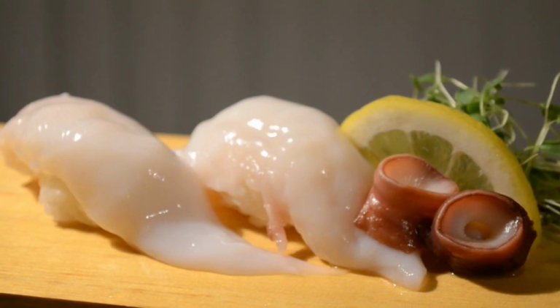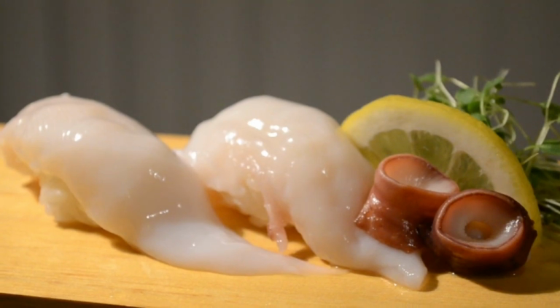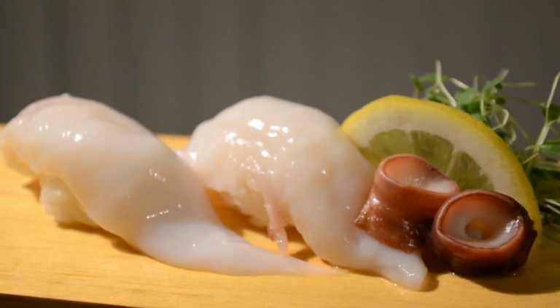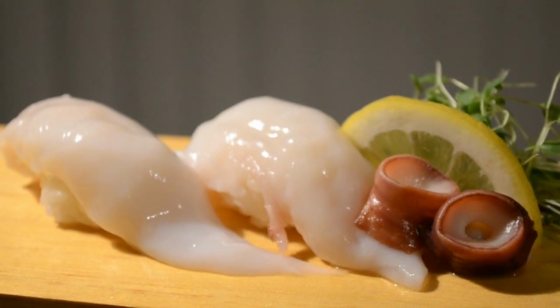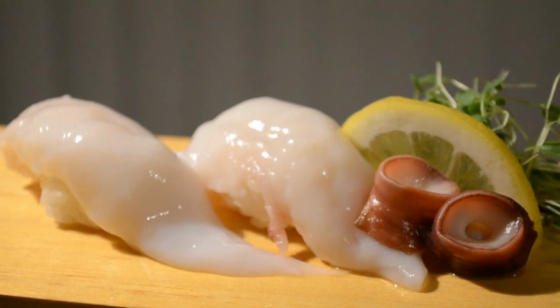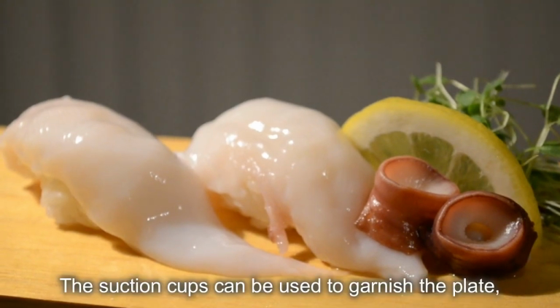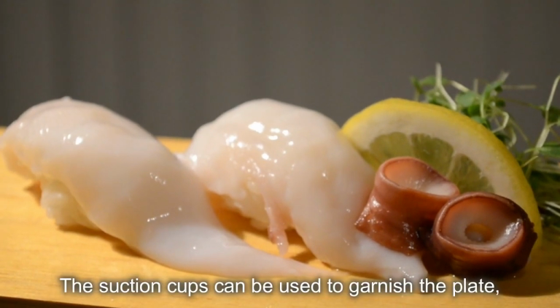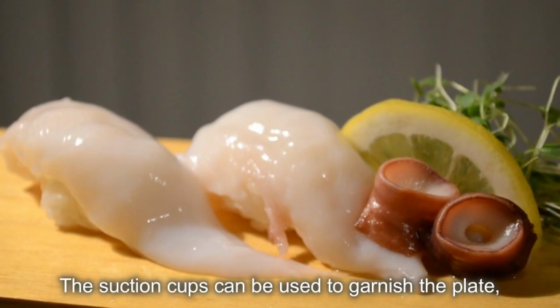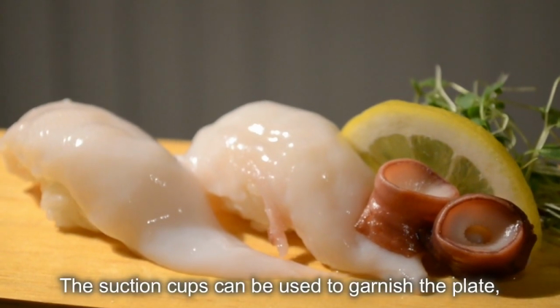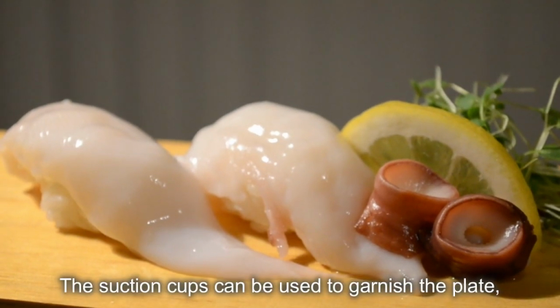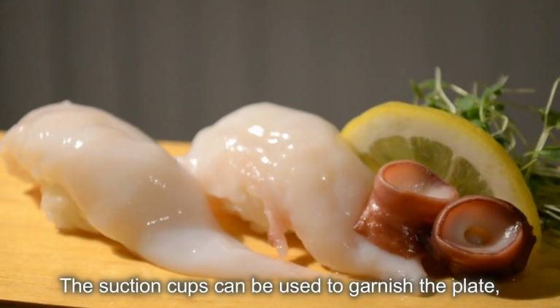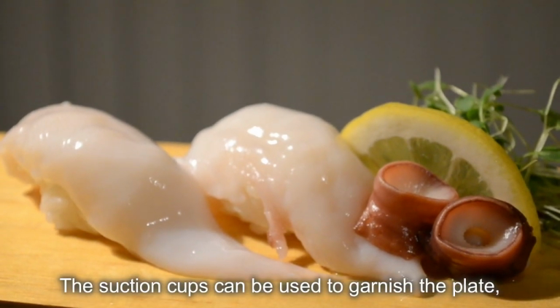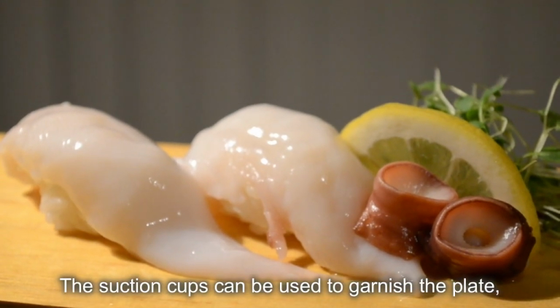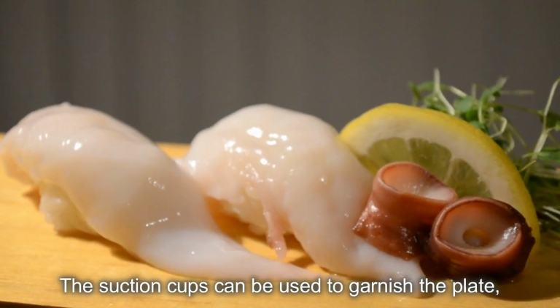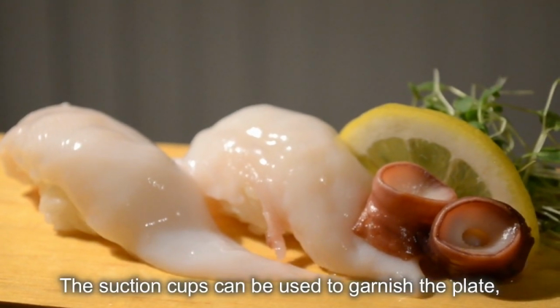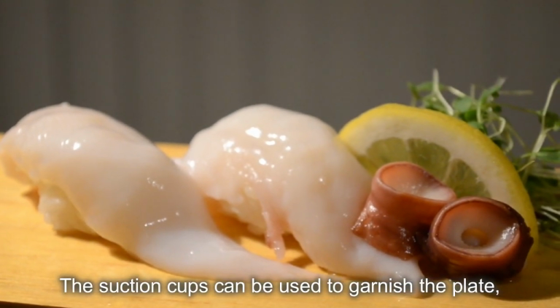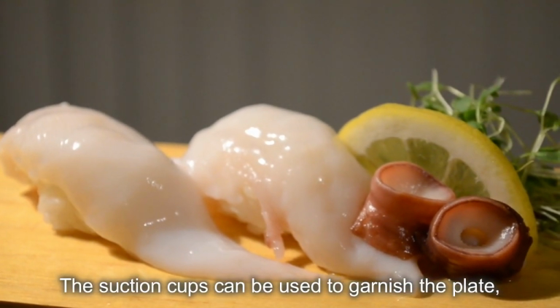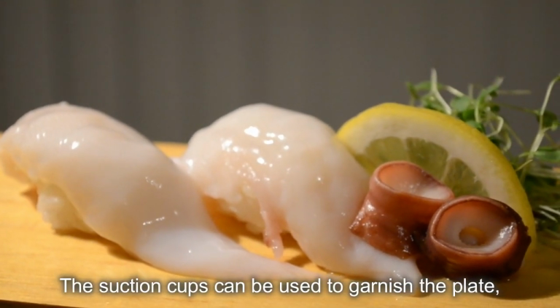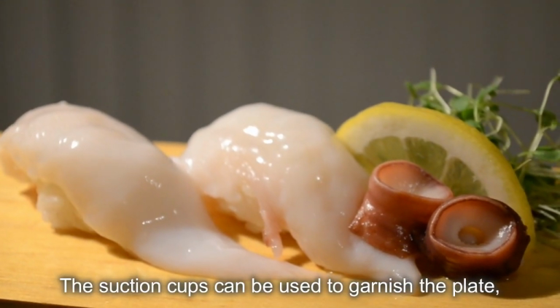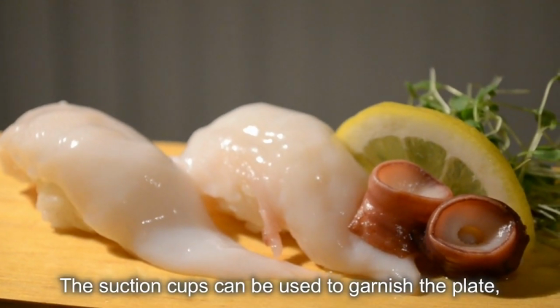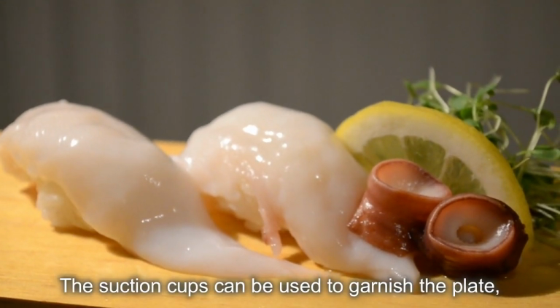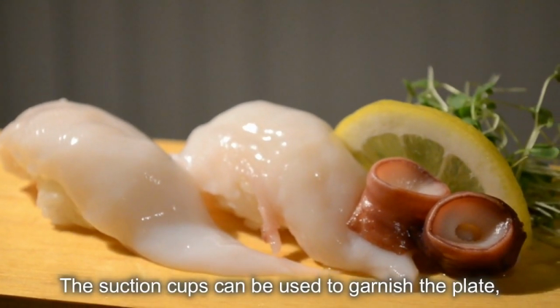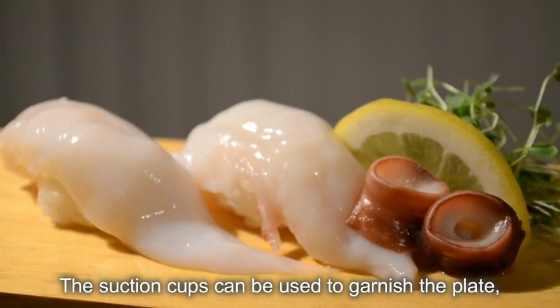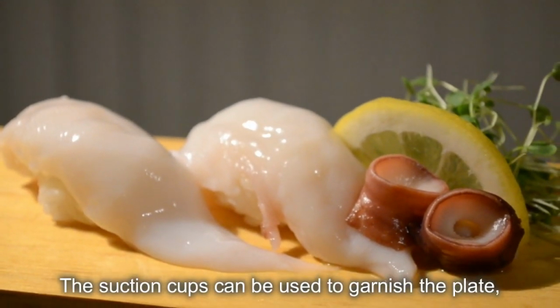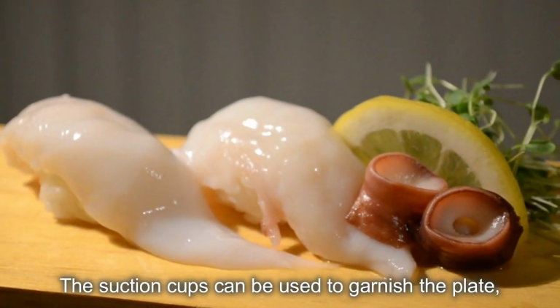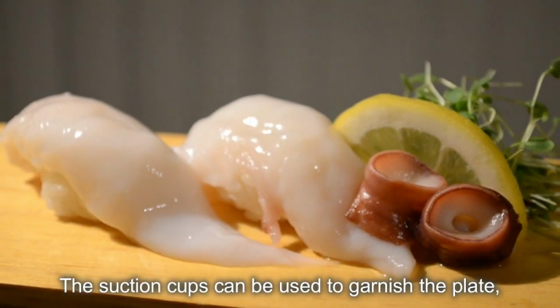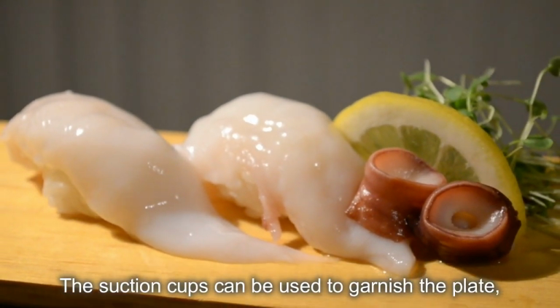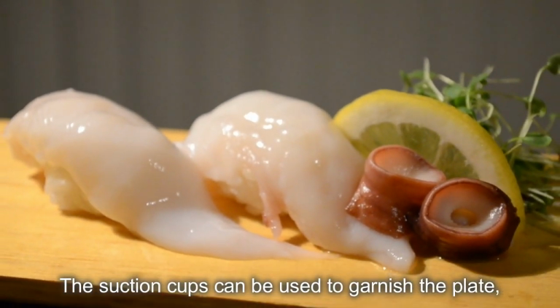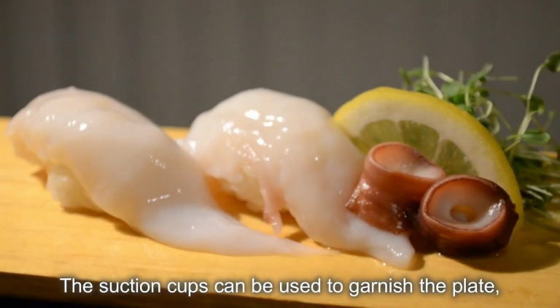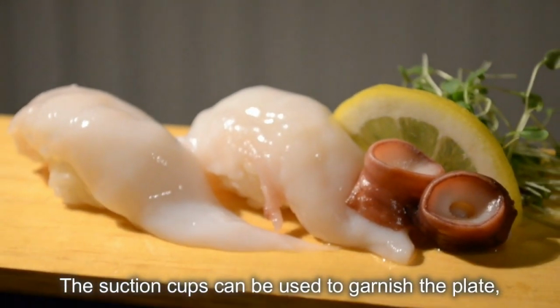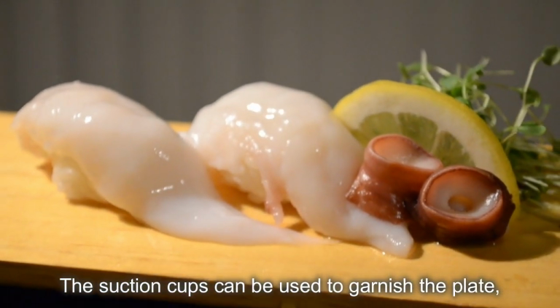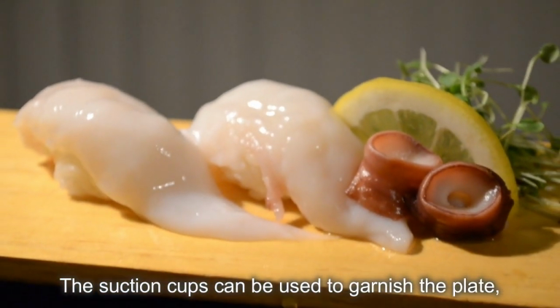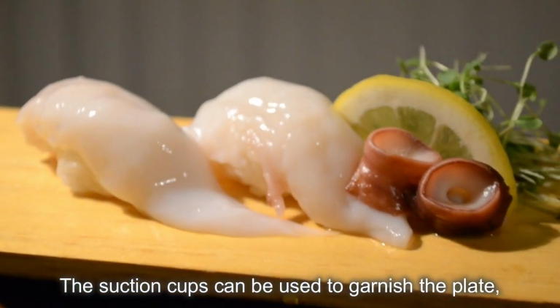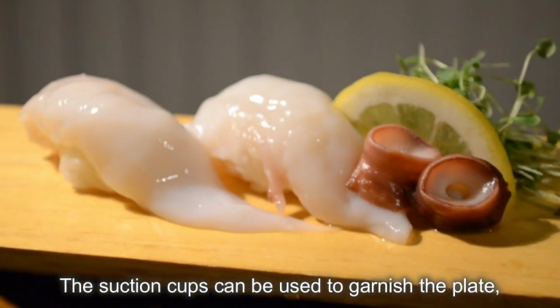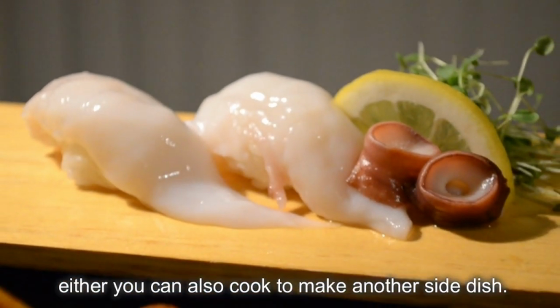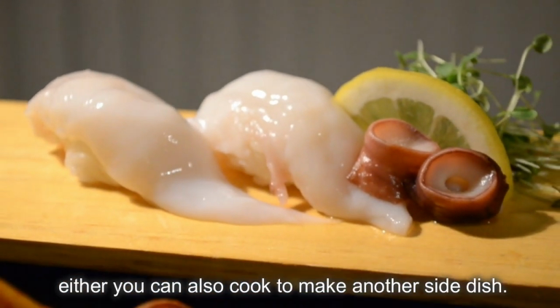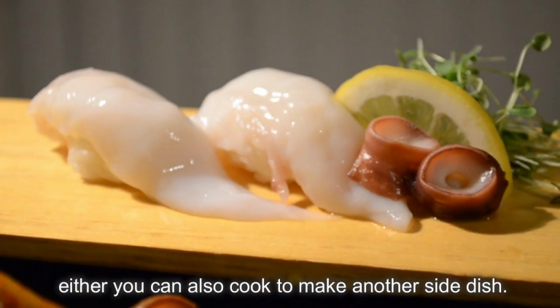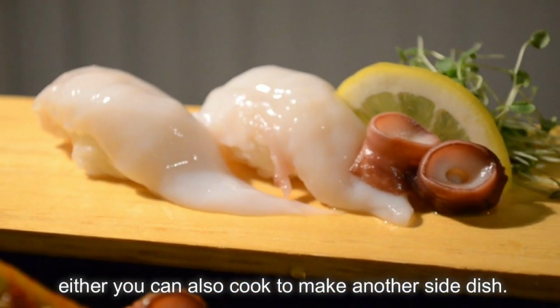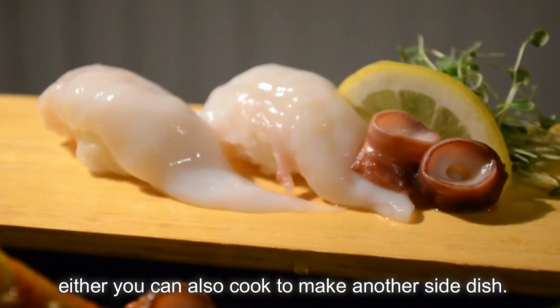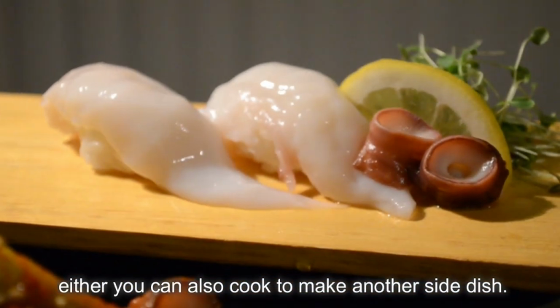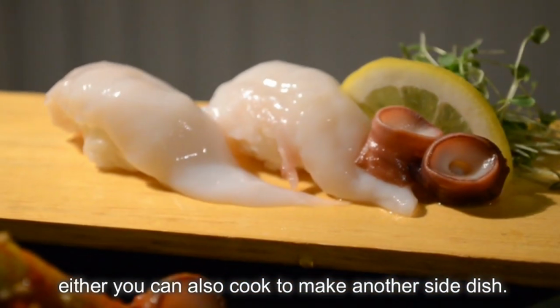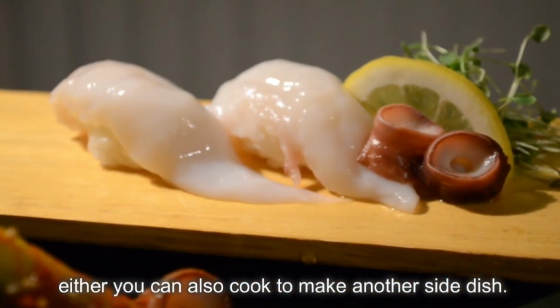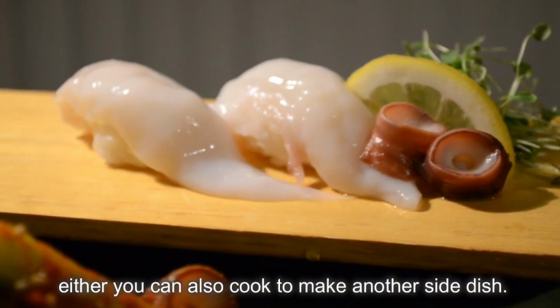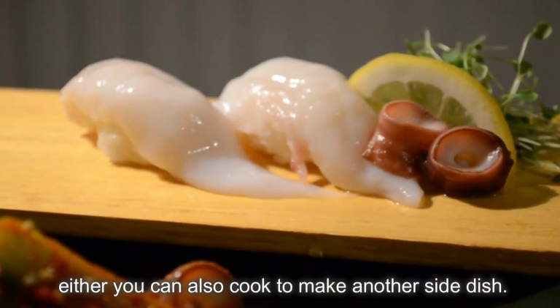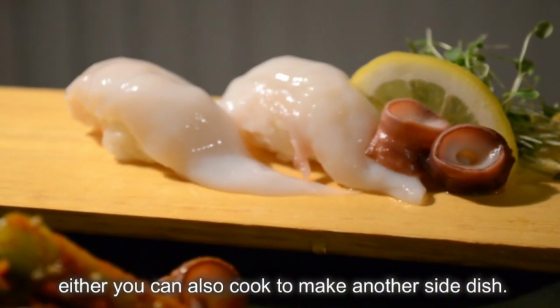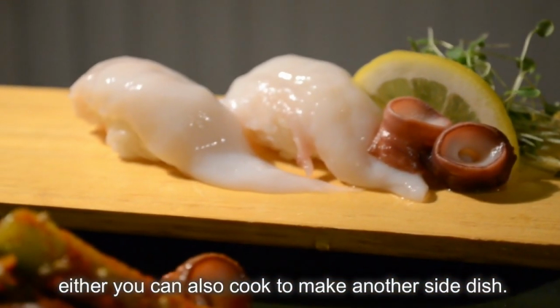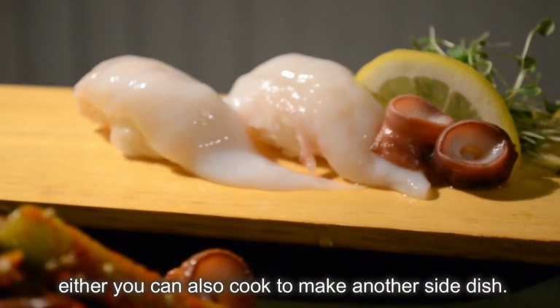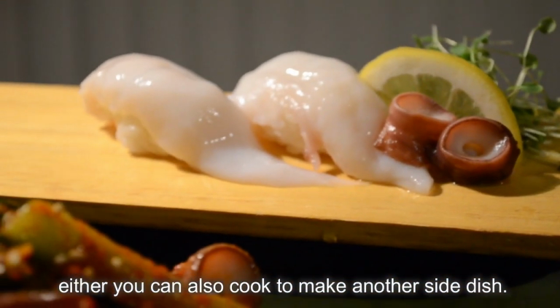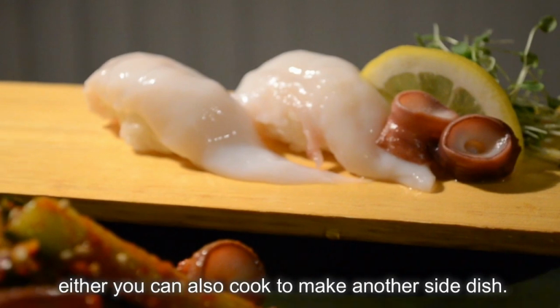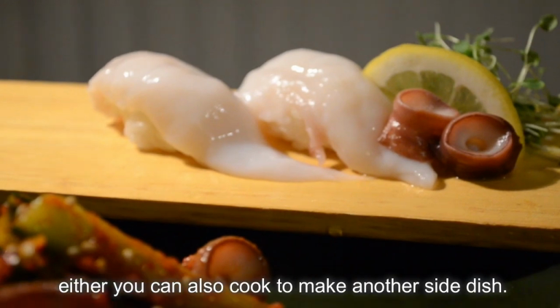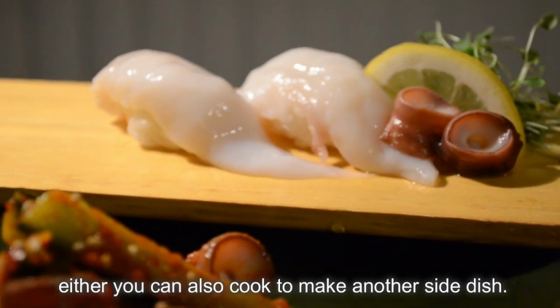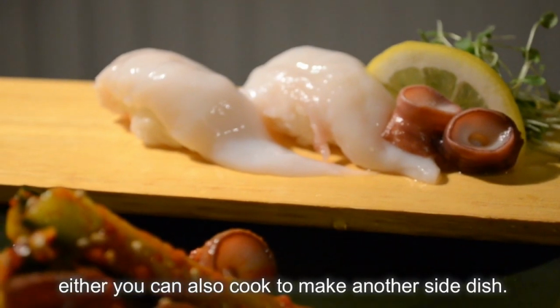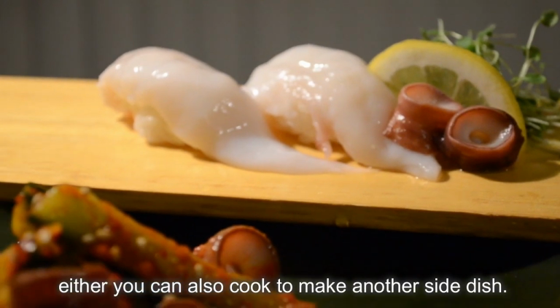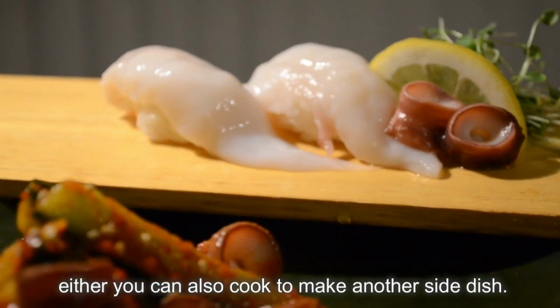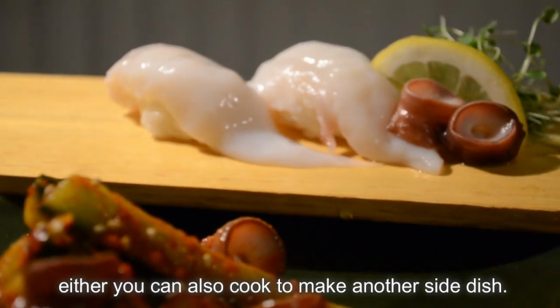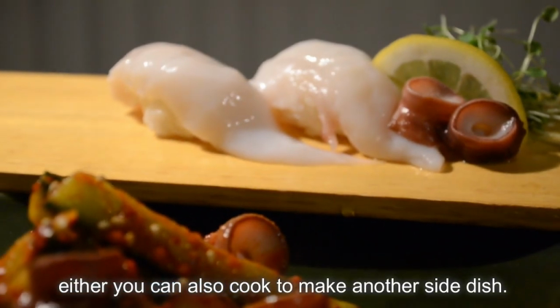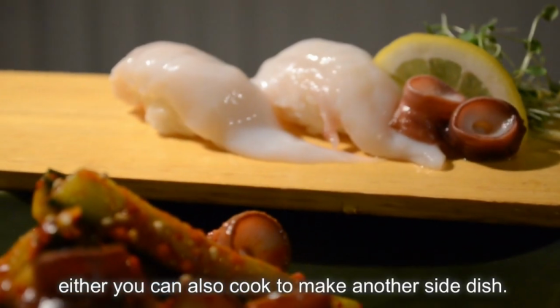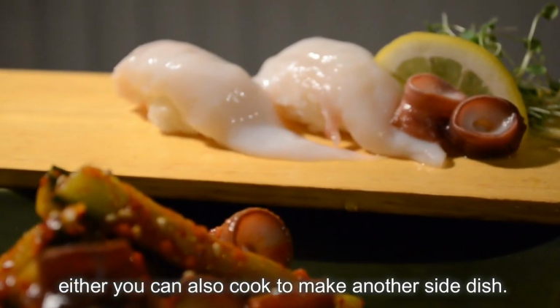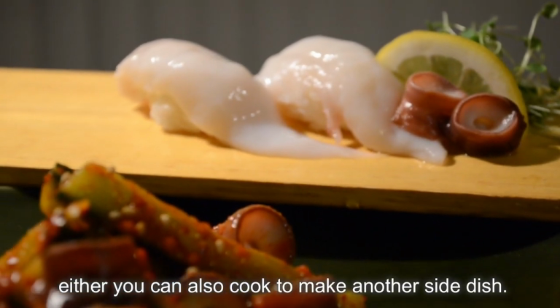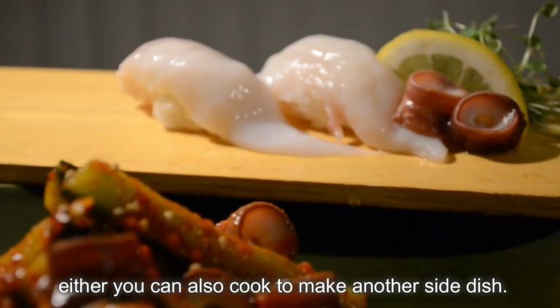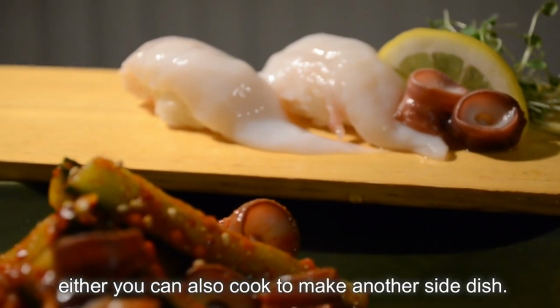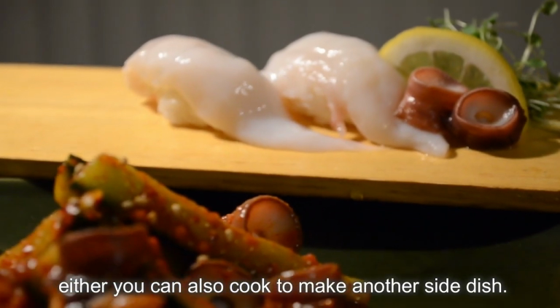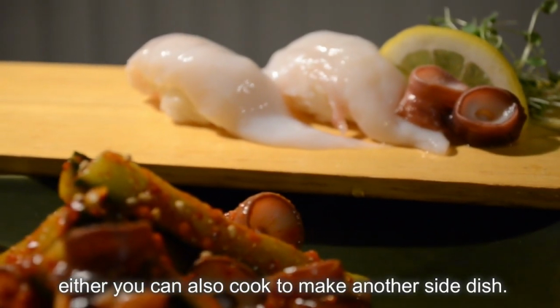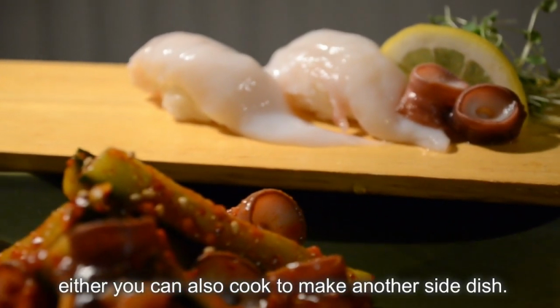The suction cups can be used to garnish the plate, or you can also cook them to make another side dish.